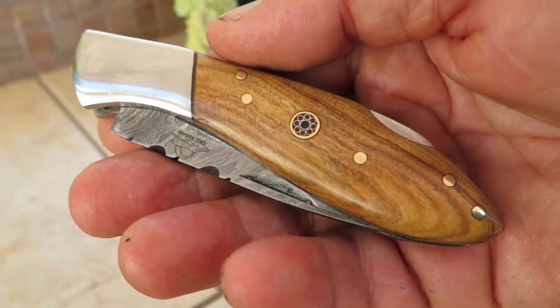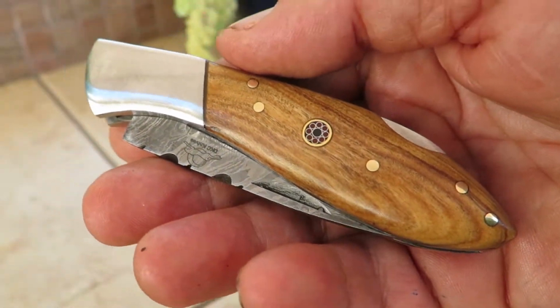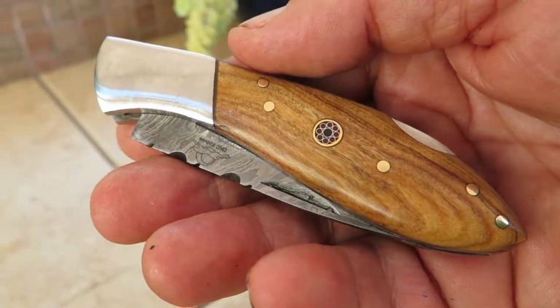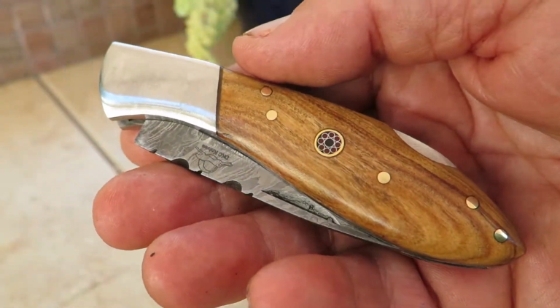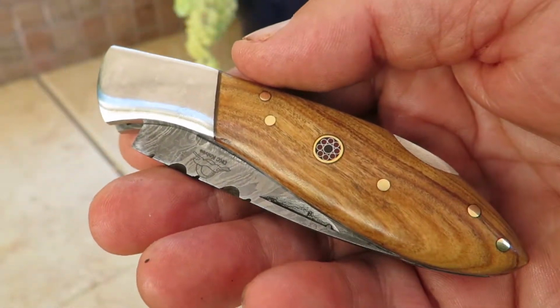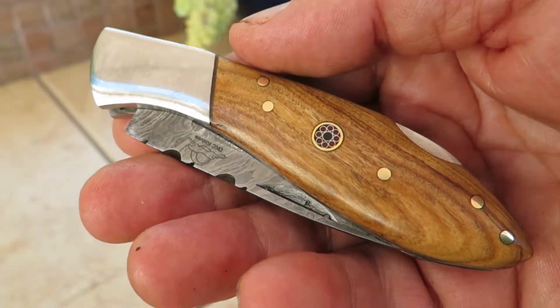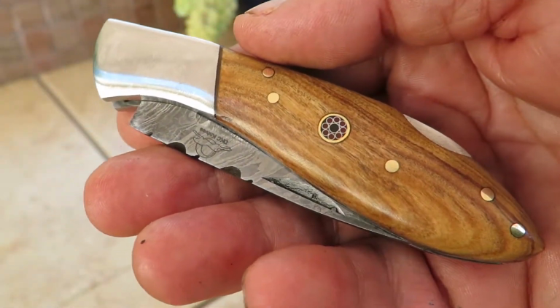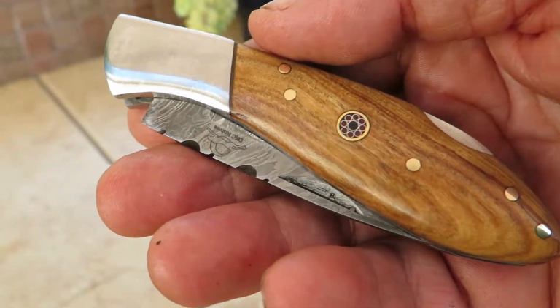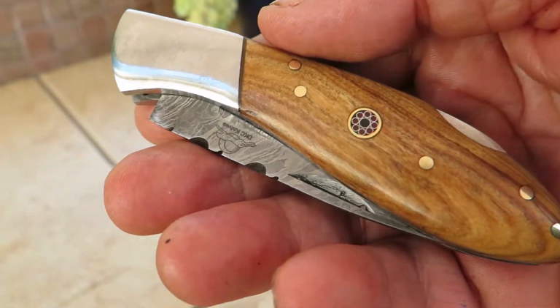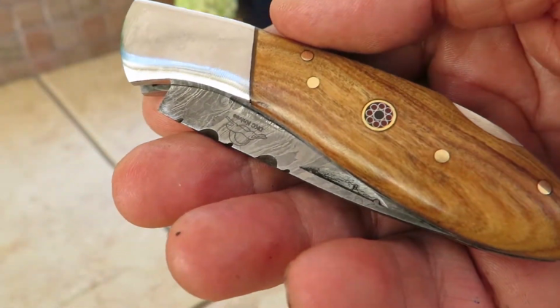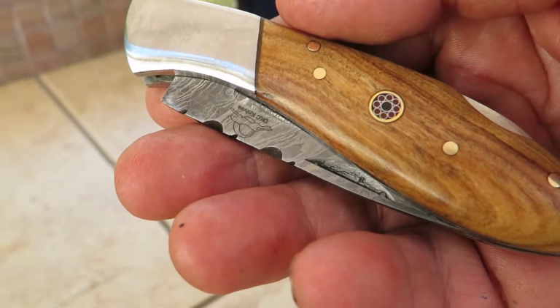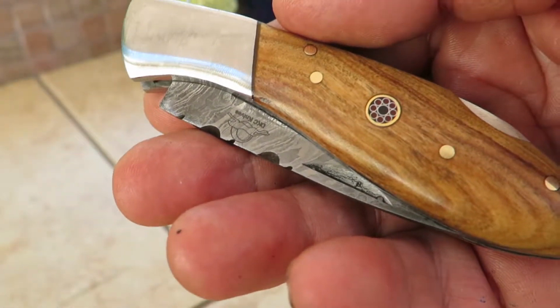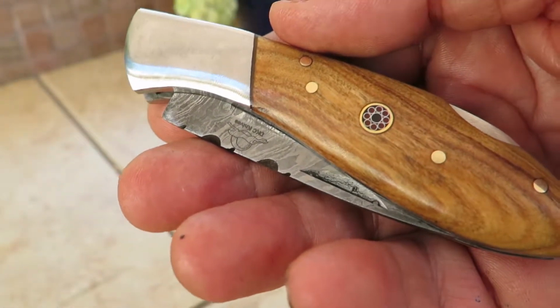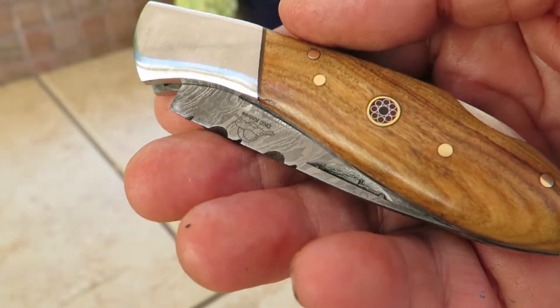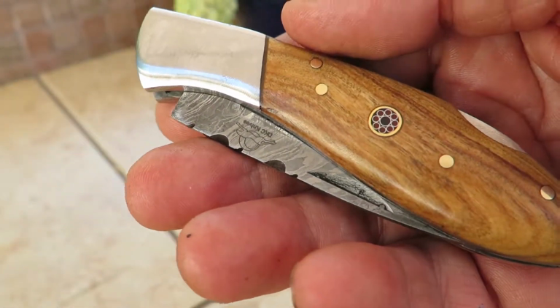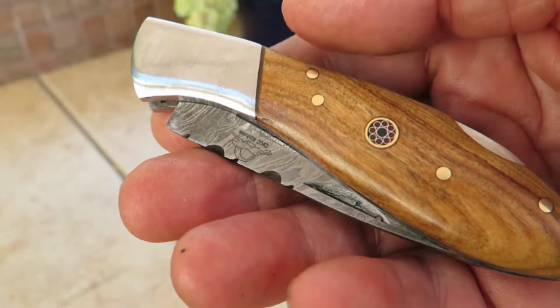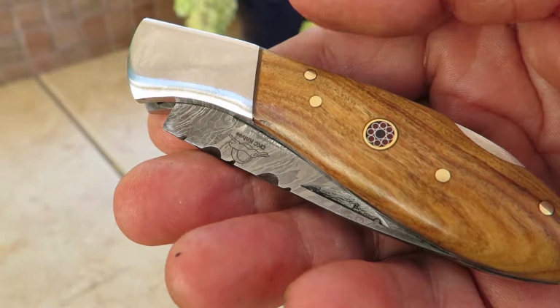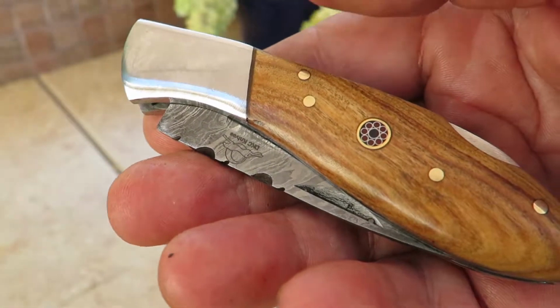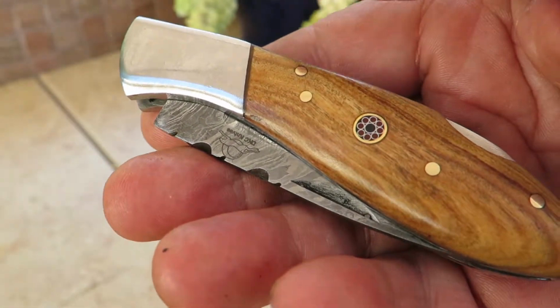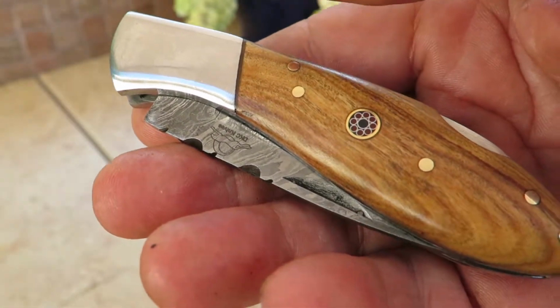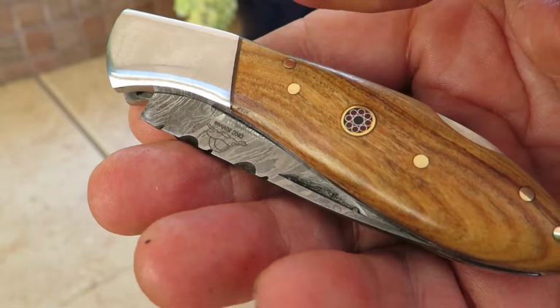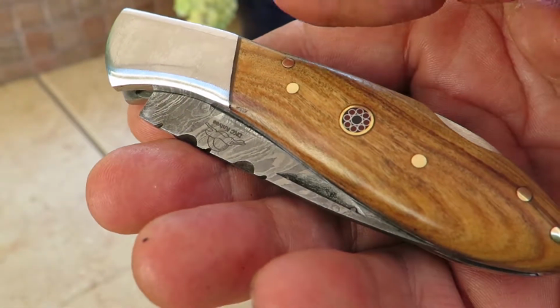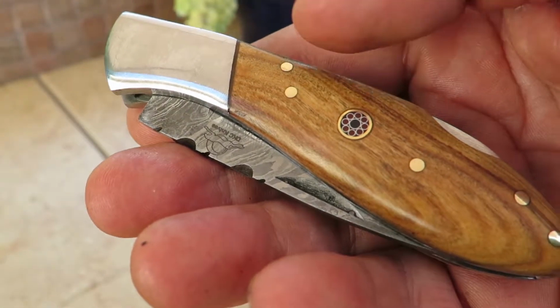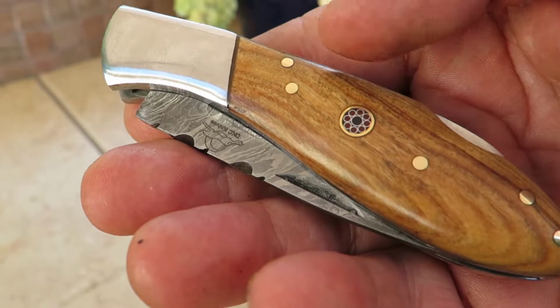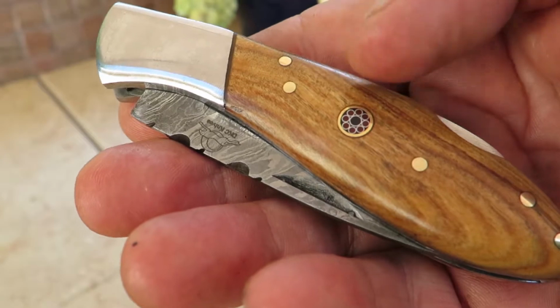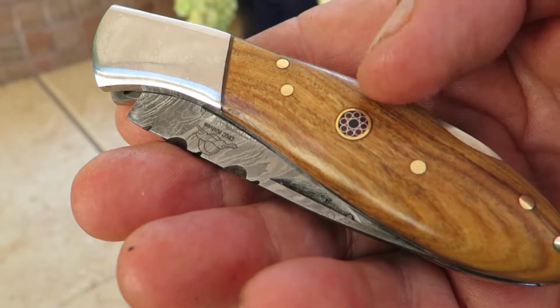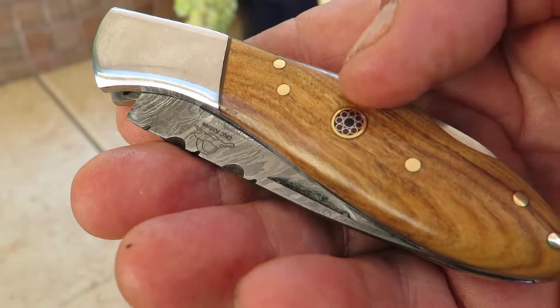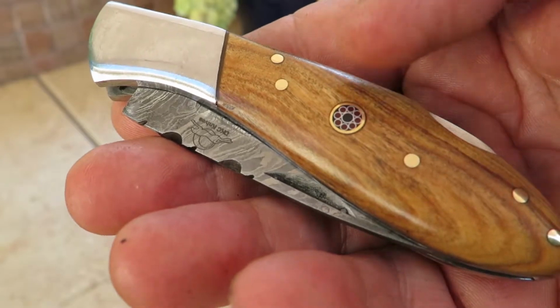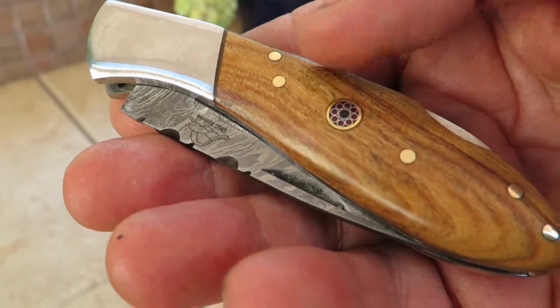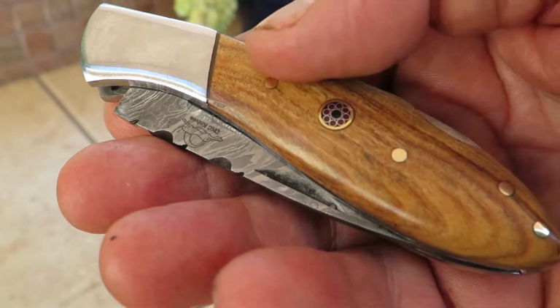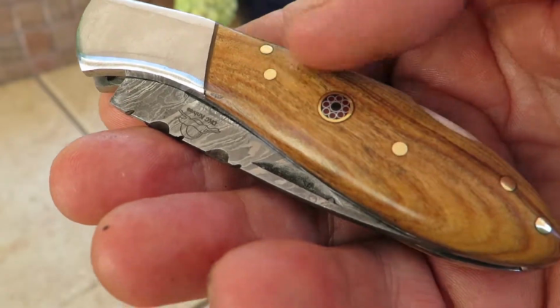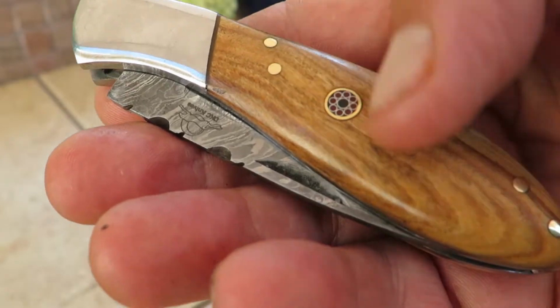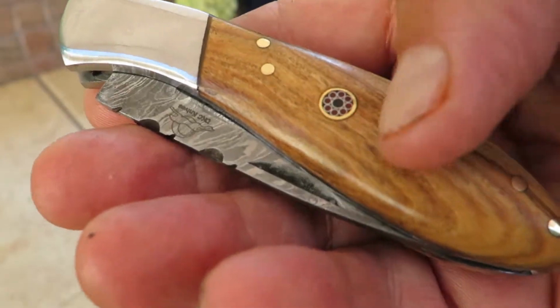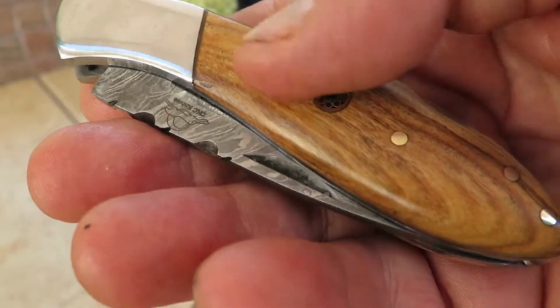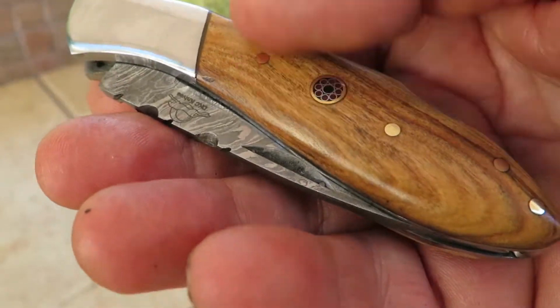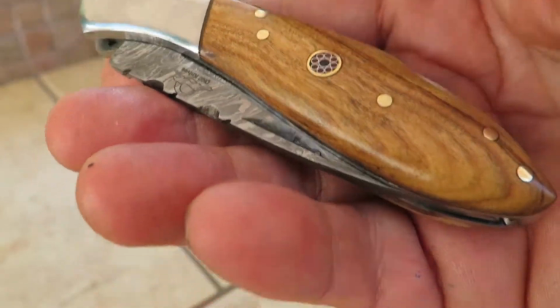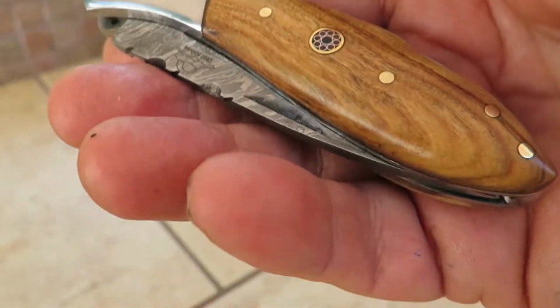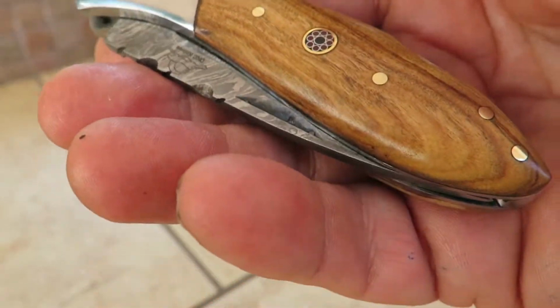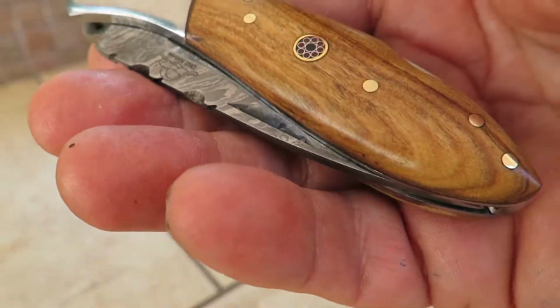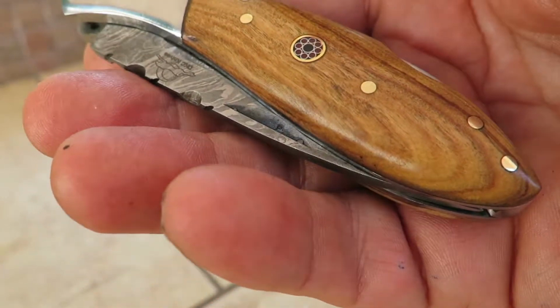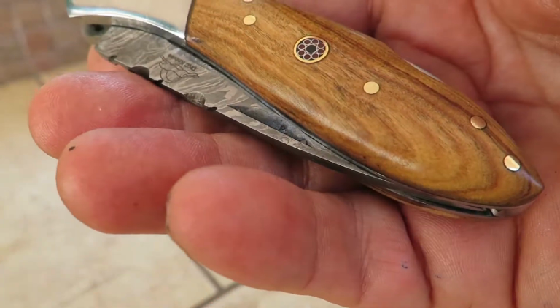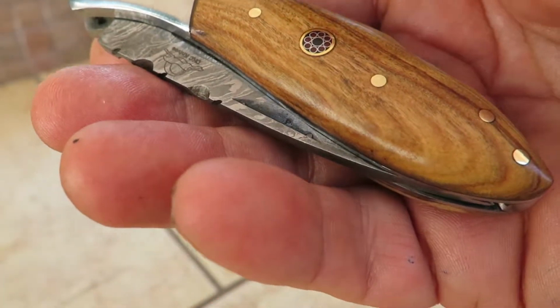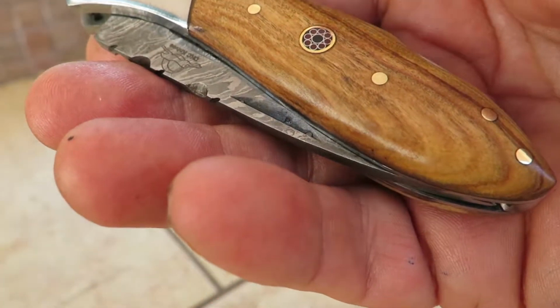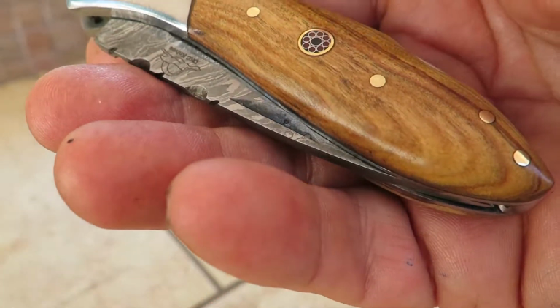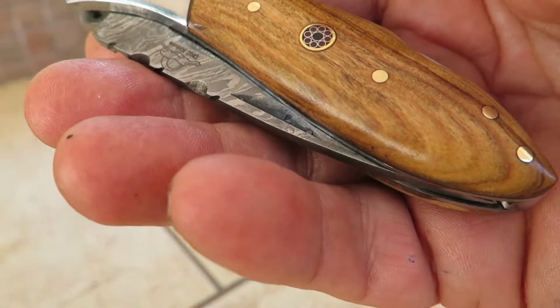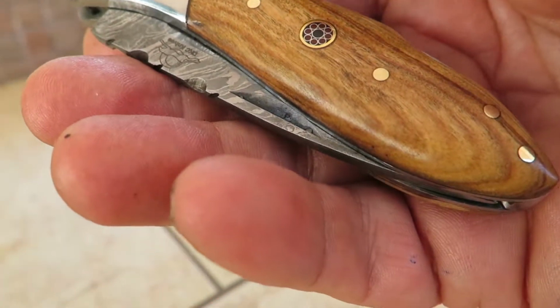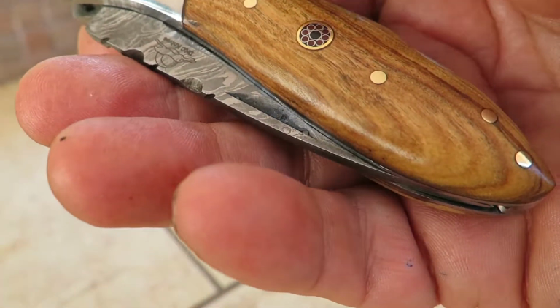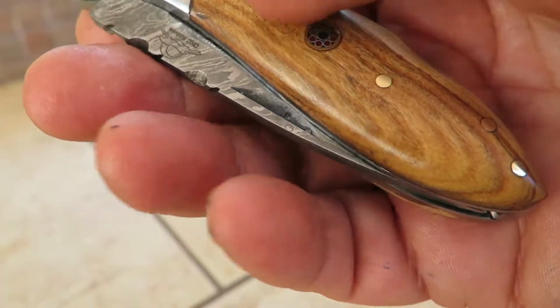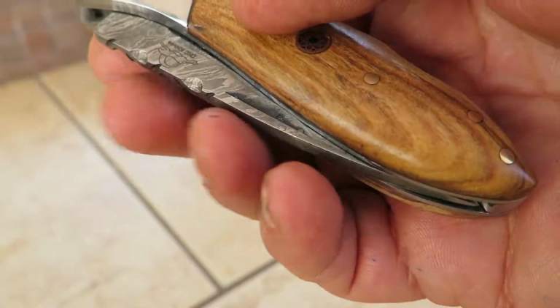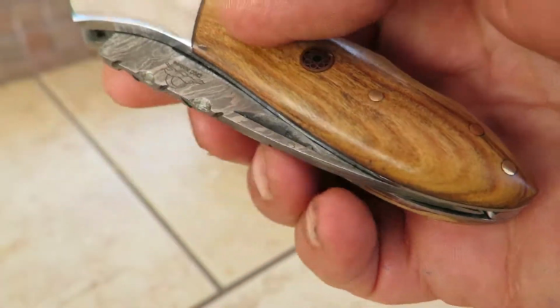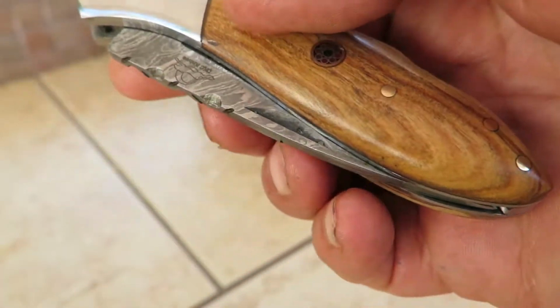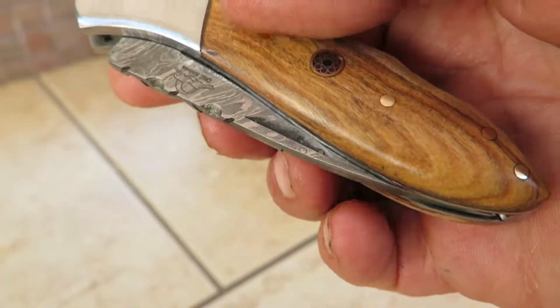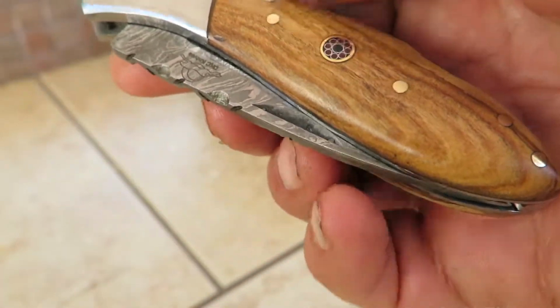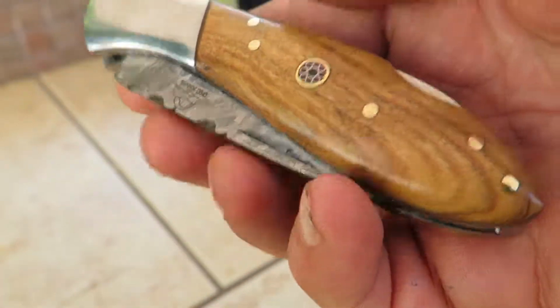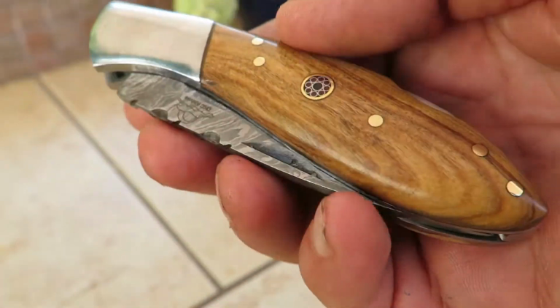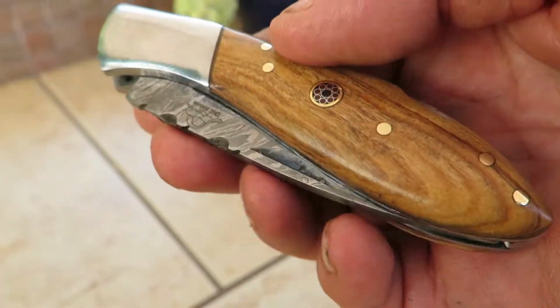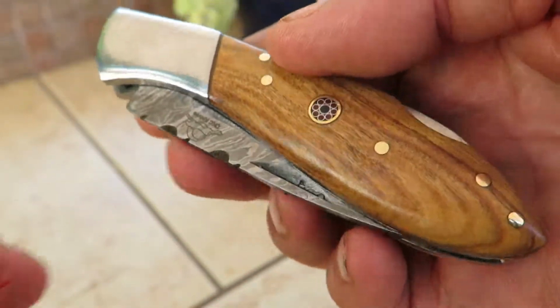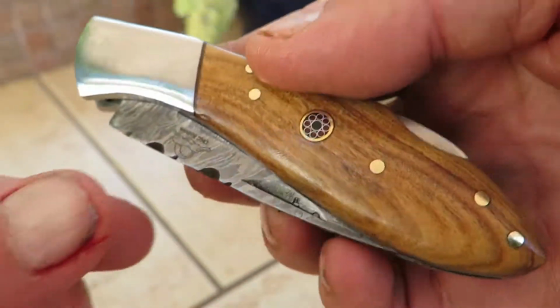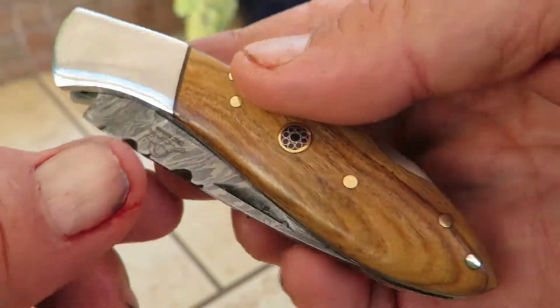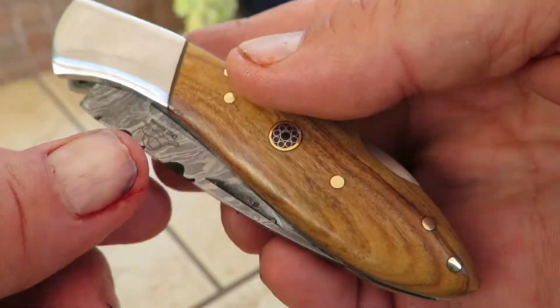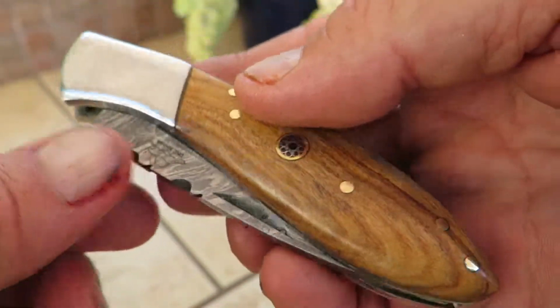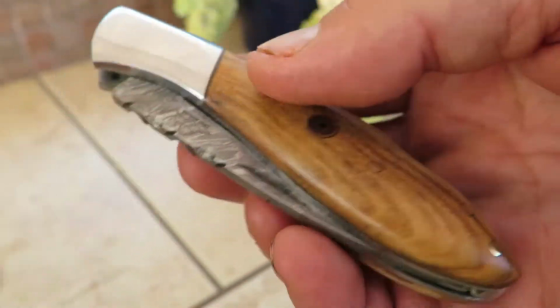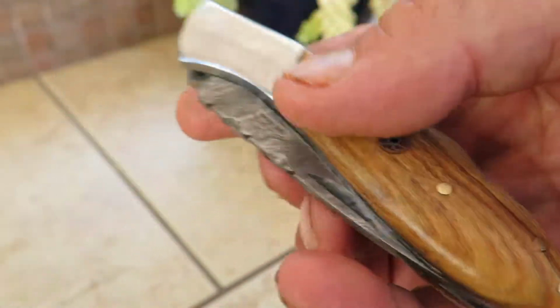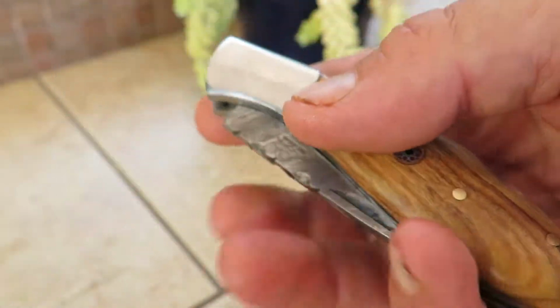We have about eight or nine different models, and what actually differs between the models is the handle stock. That's what actually changes. But let's take a look at it.